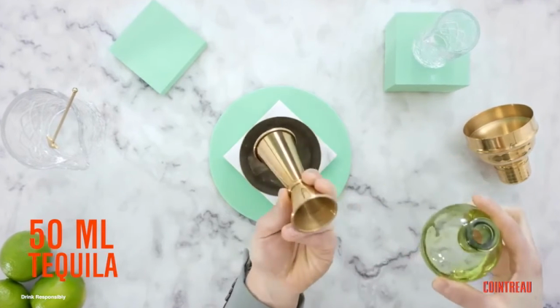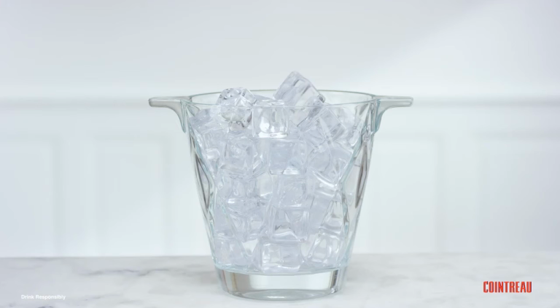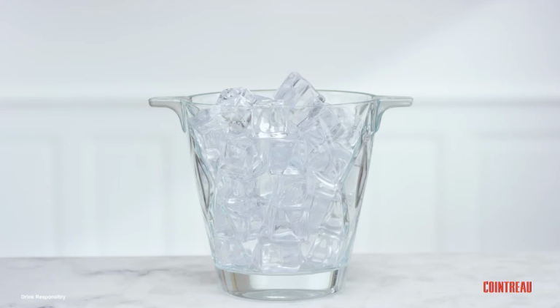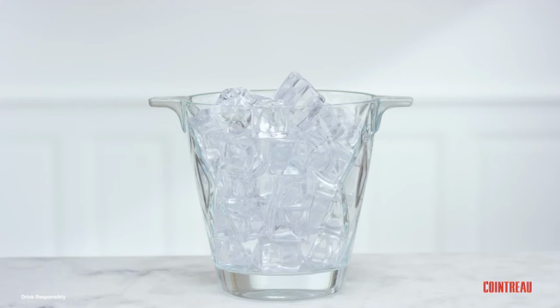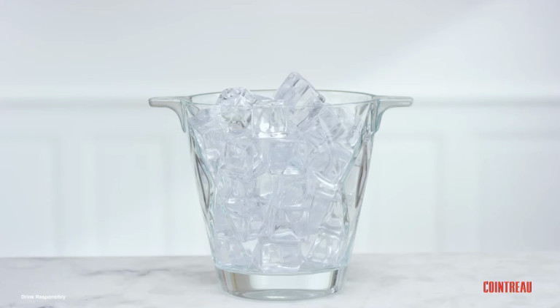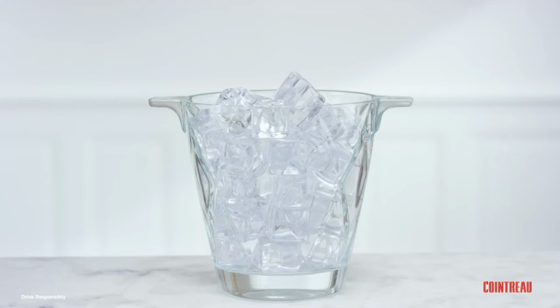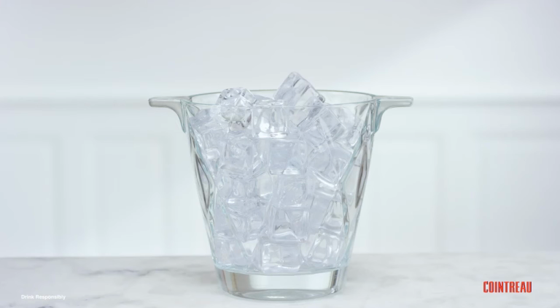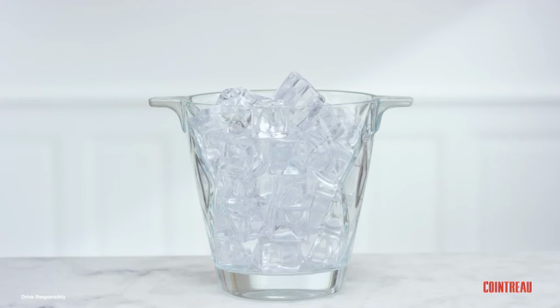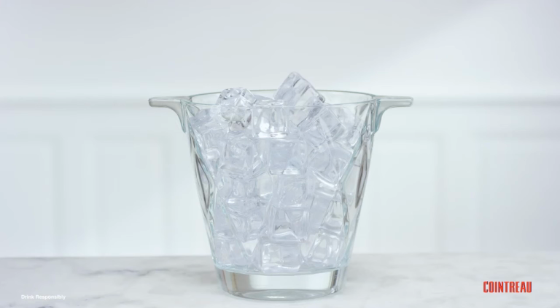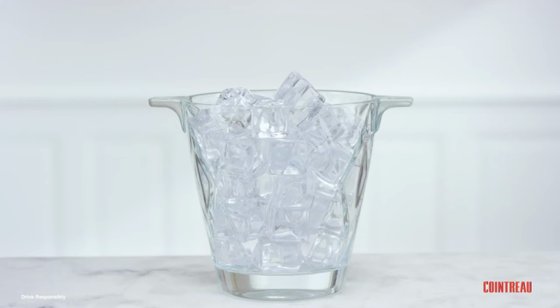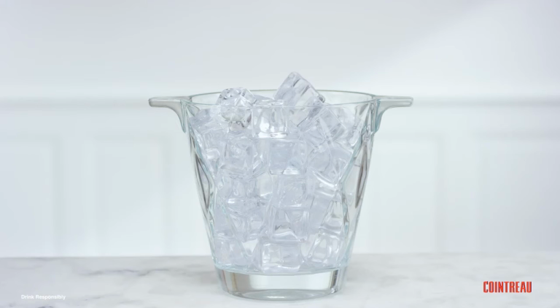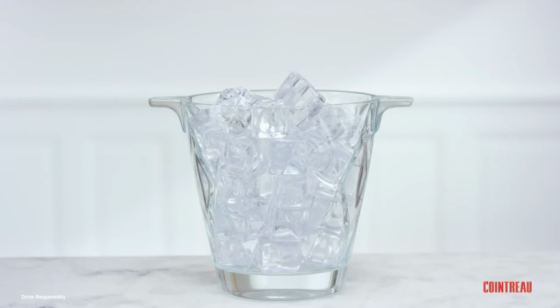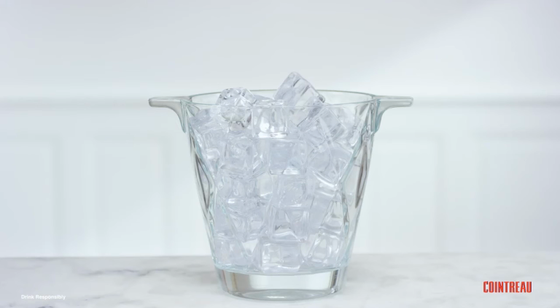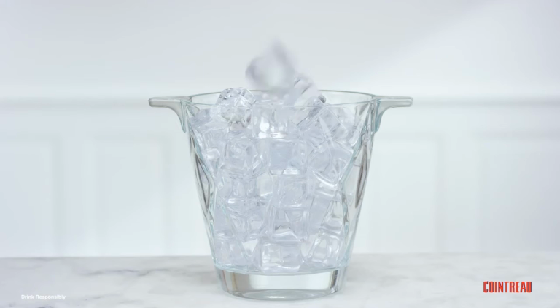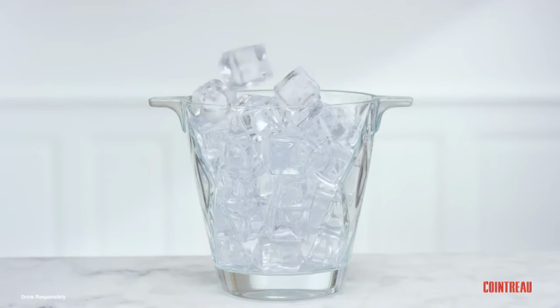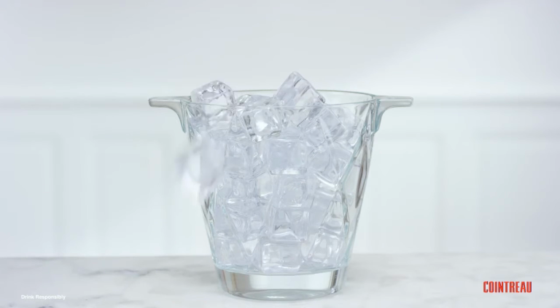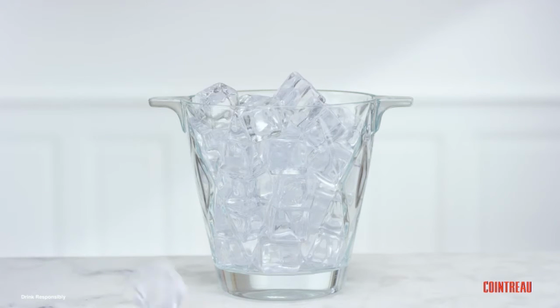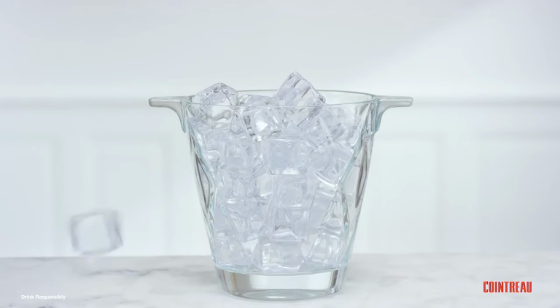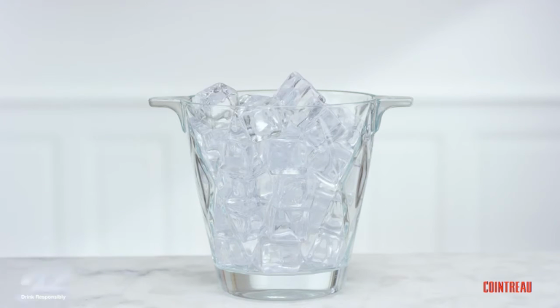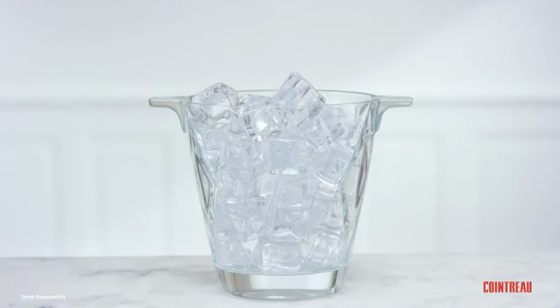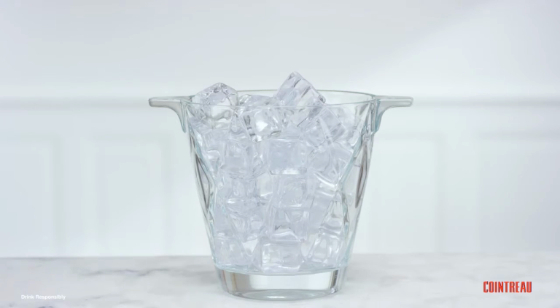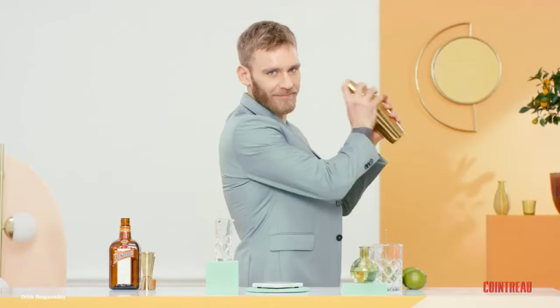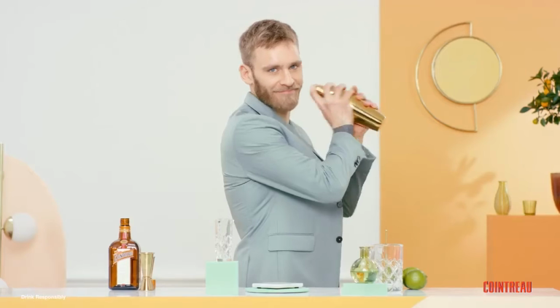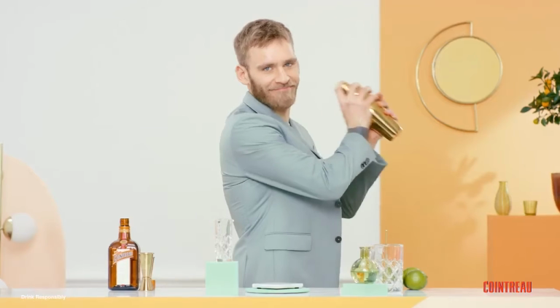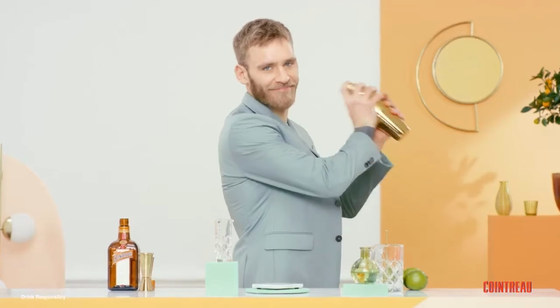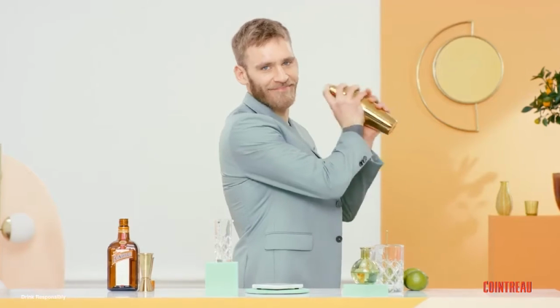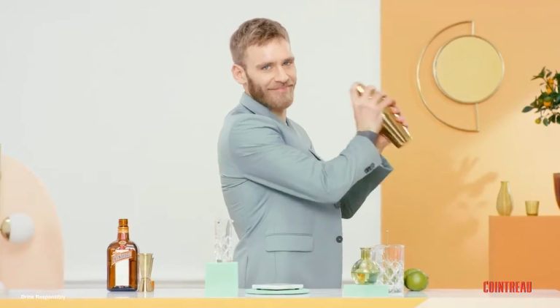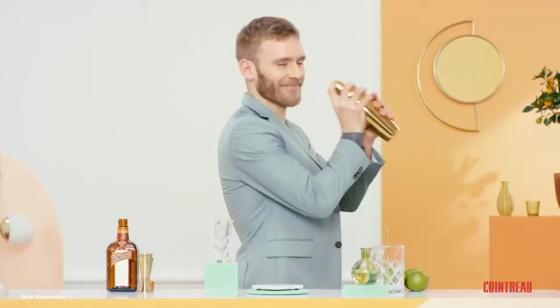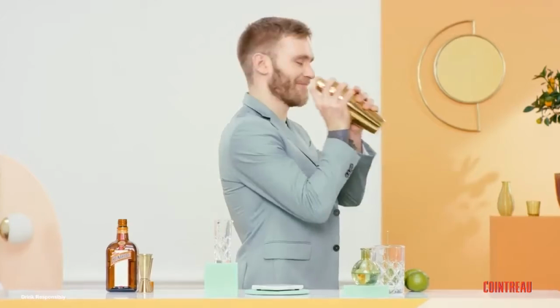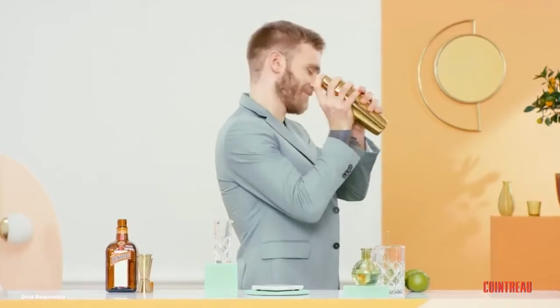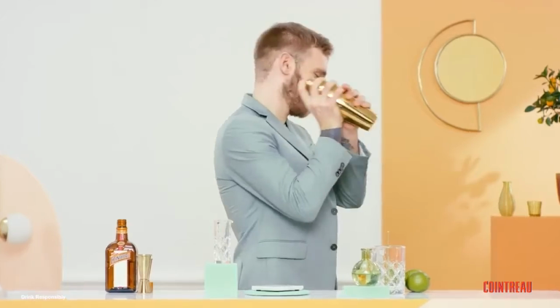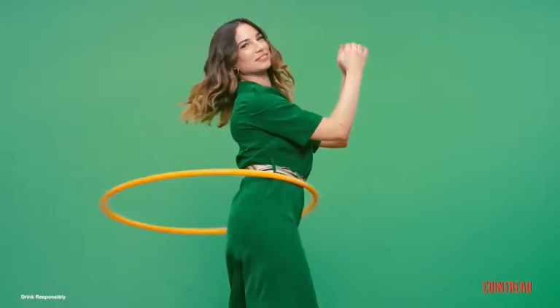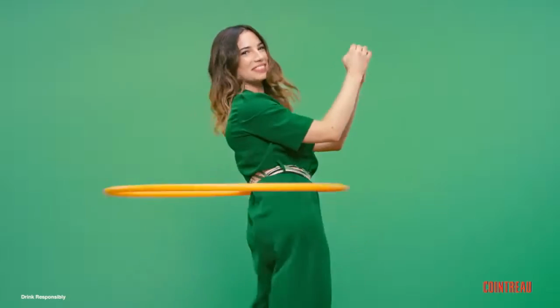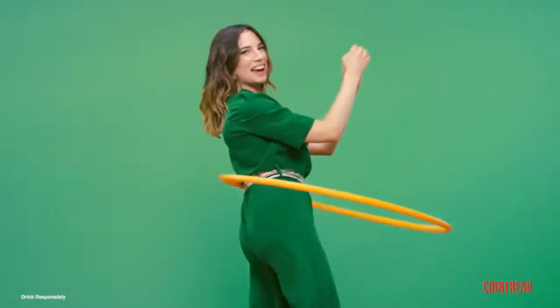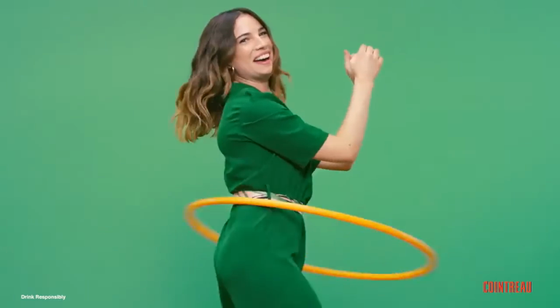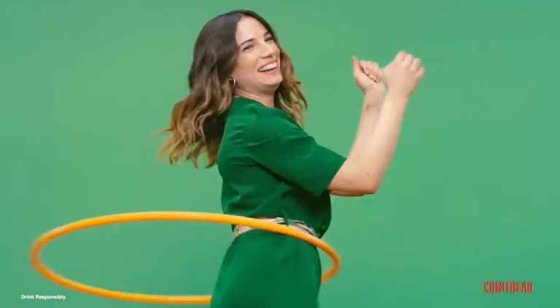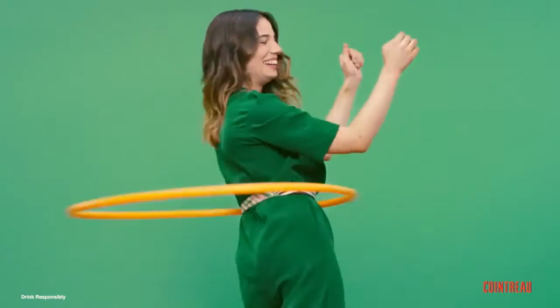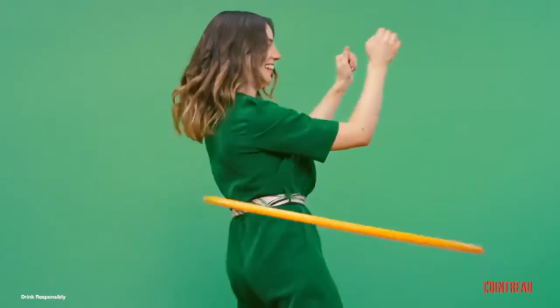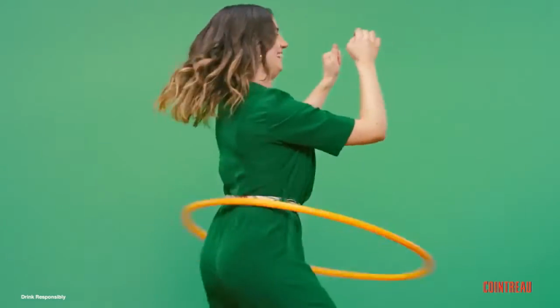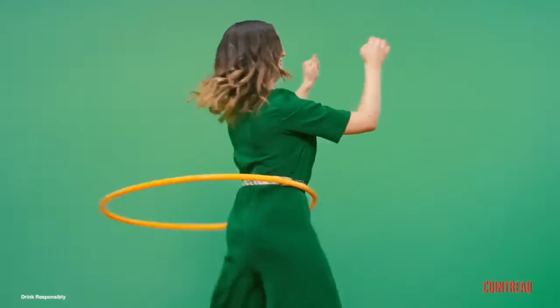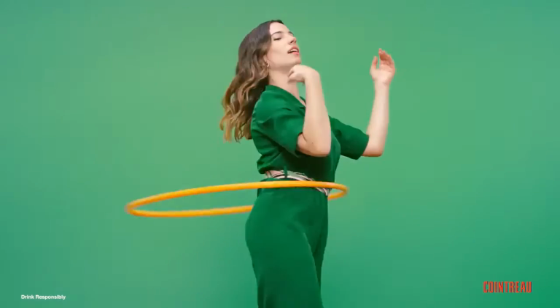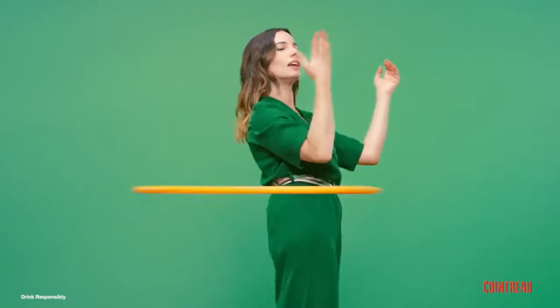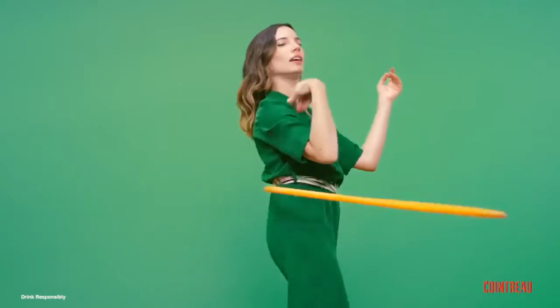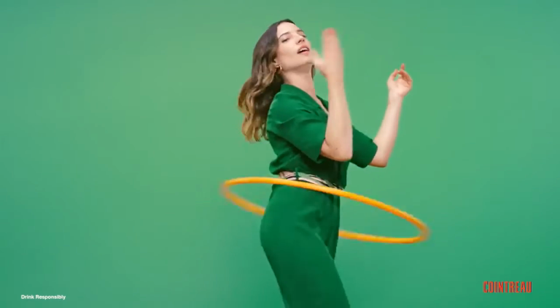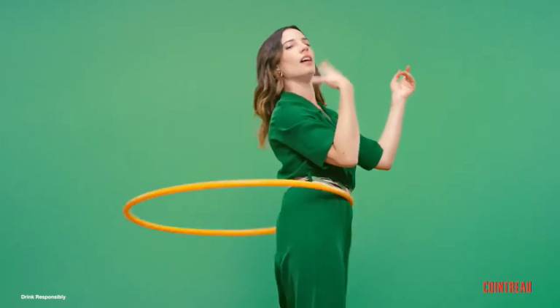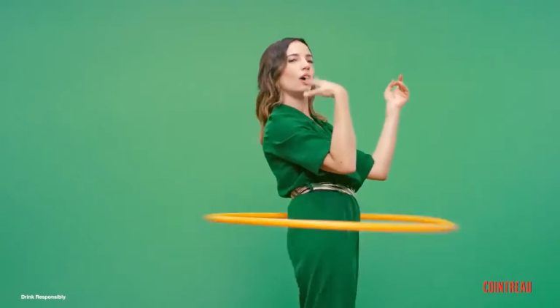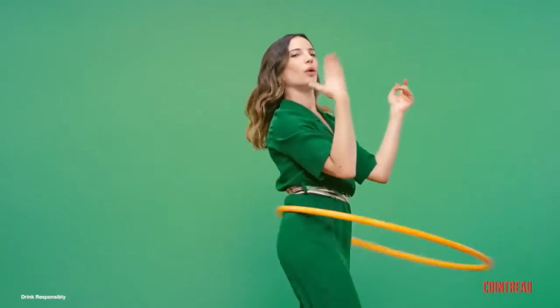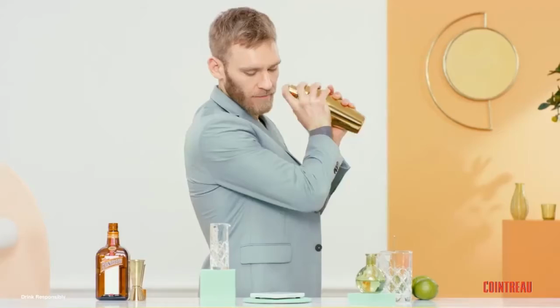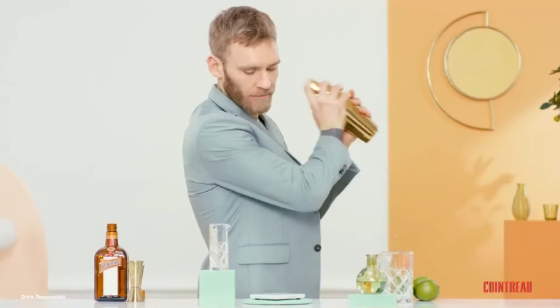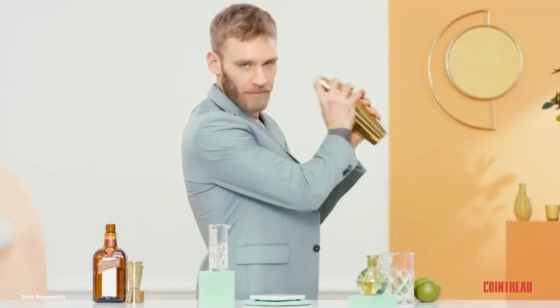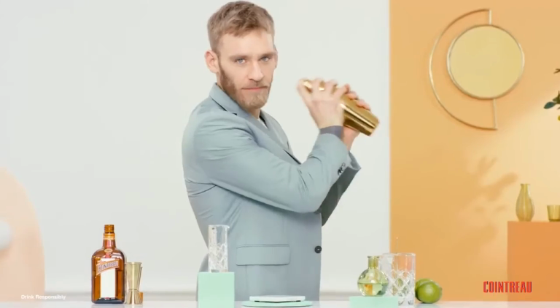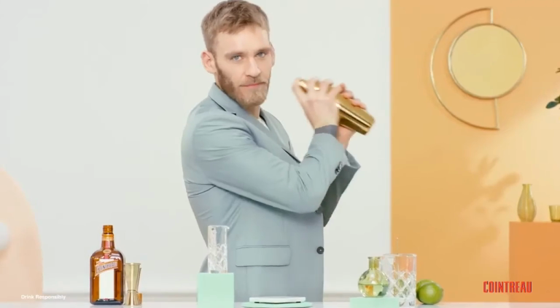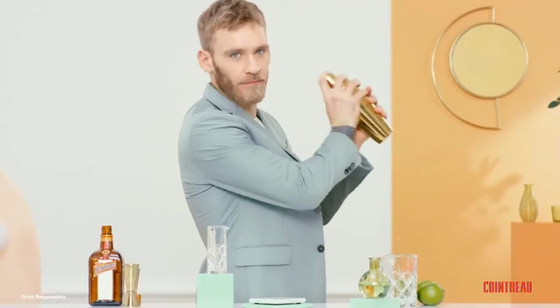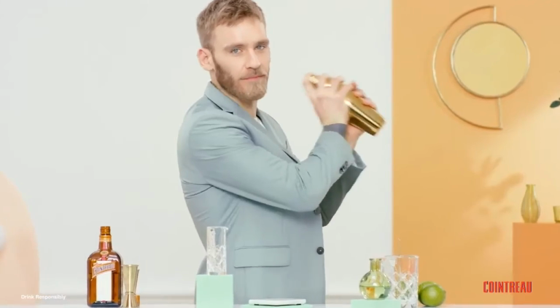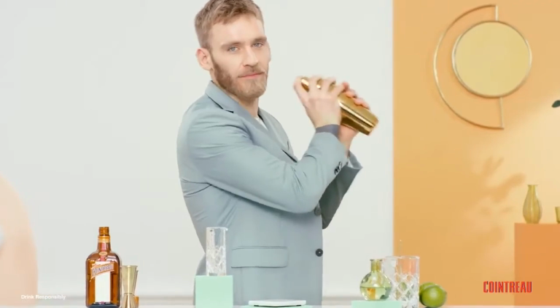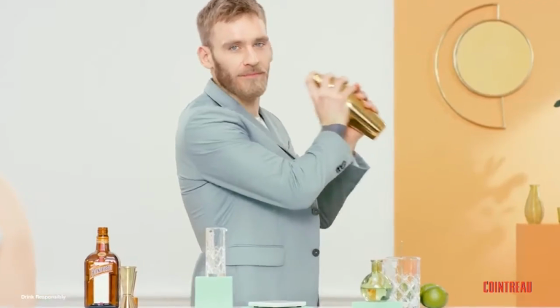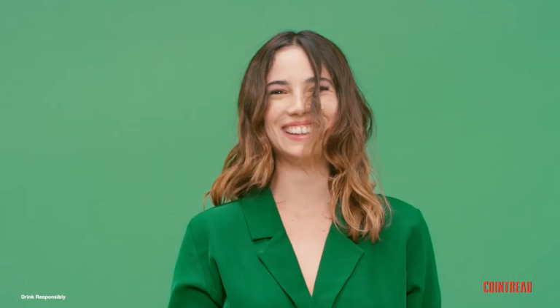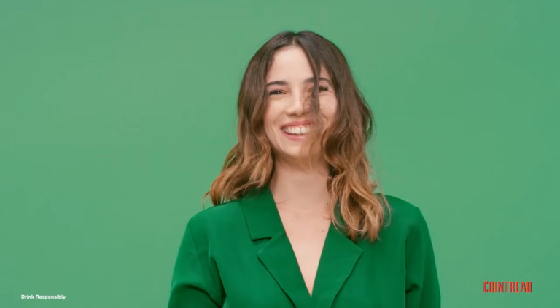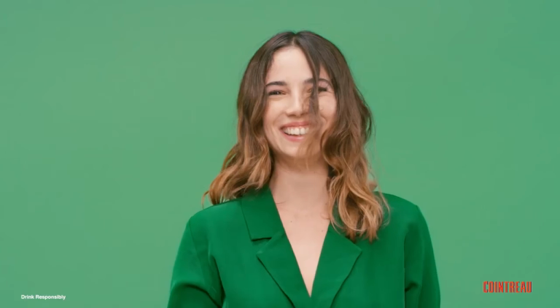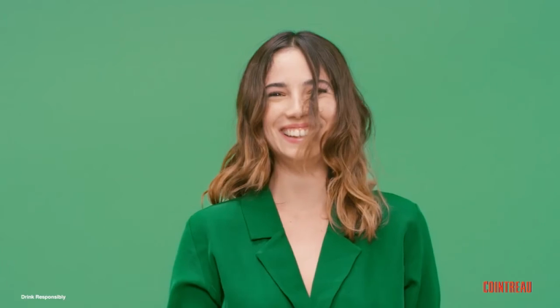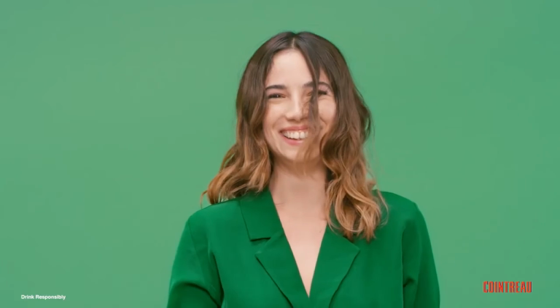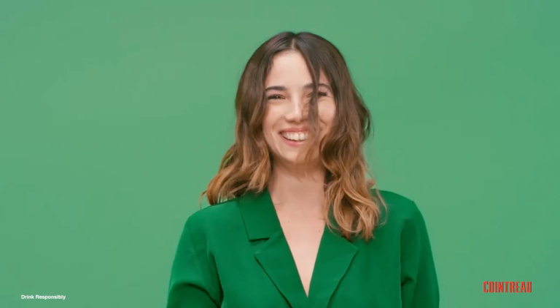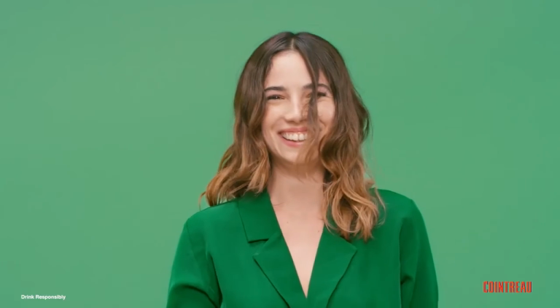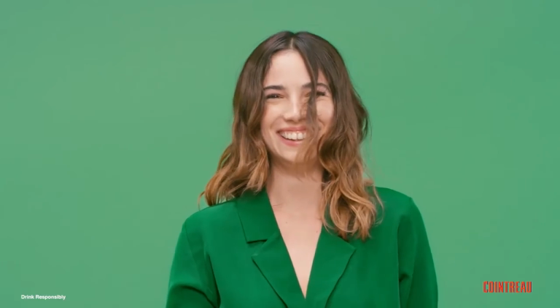Now for the coolest part, ice cubes. And then shake. Keep shaking. Now you're shaking it to a new level.